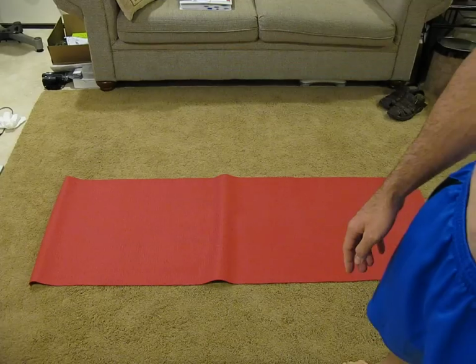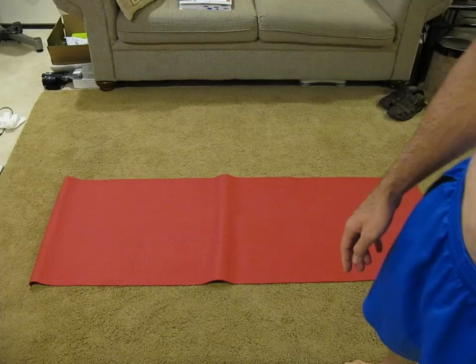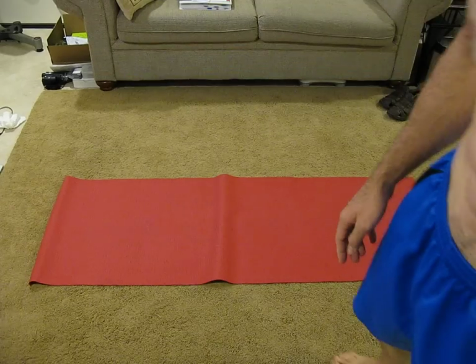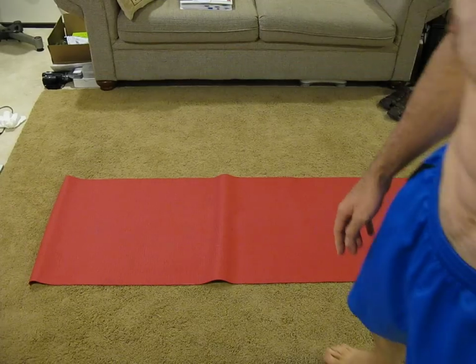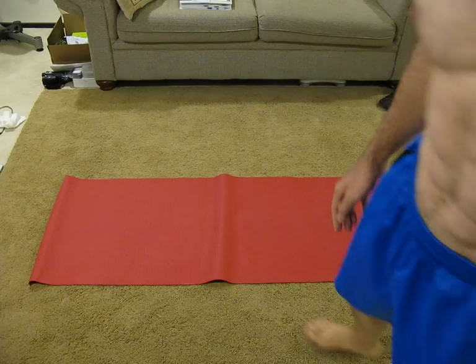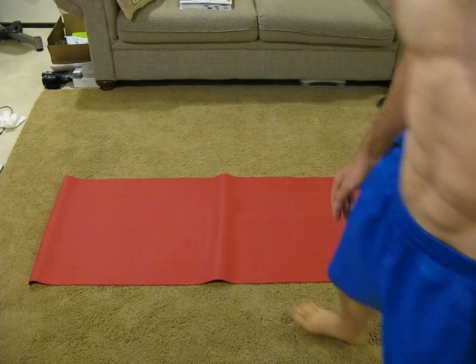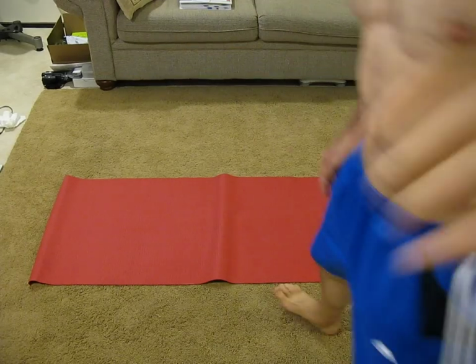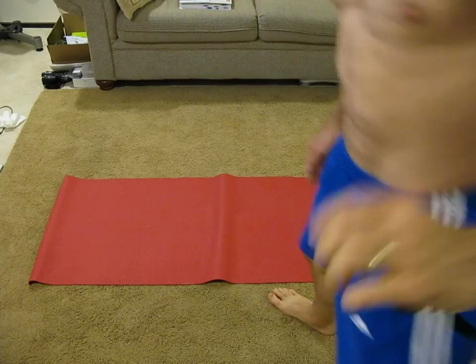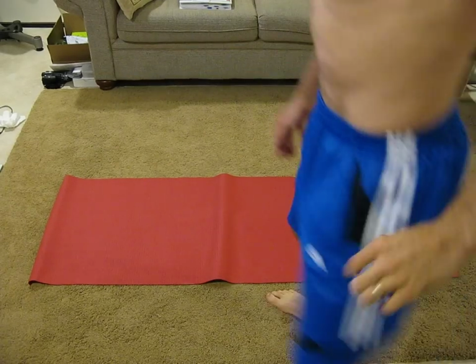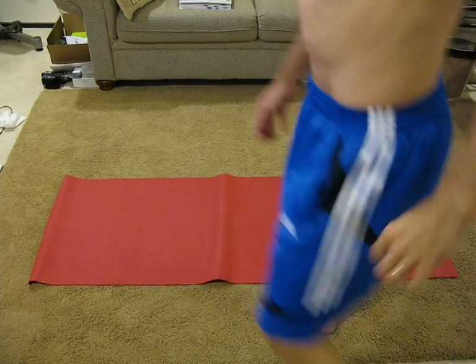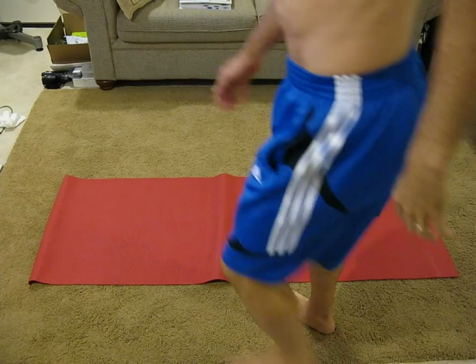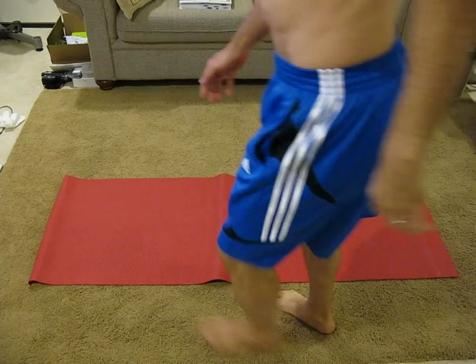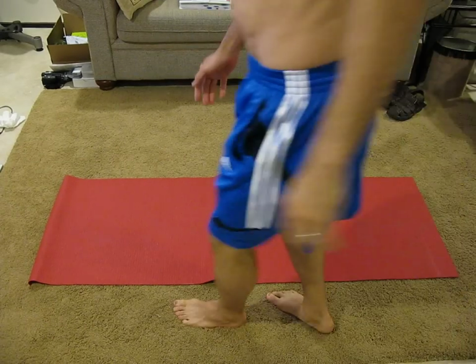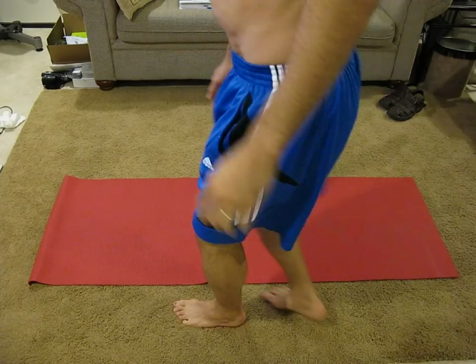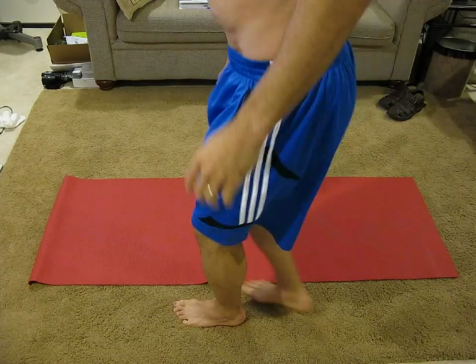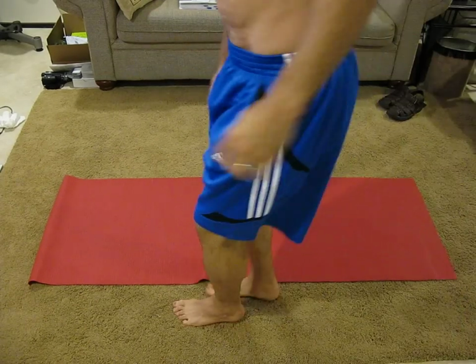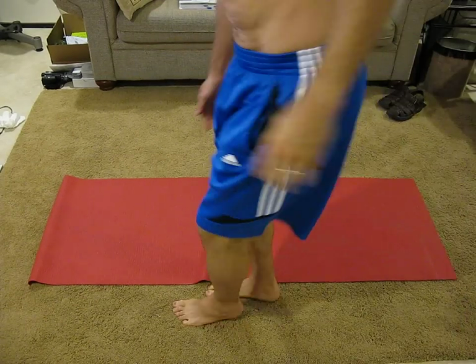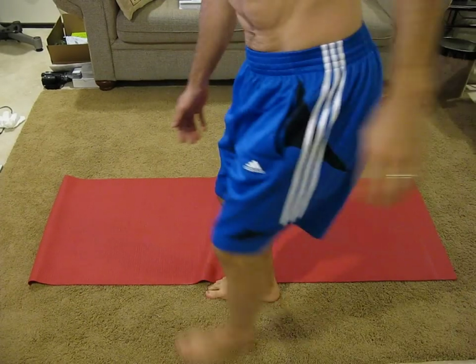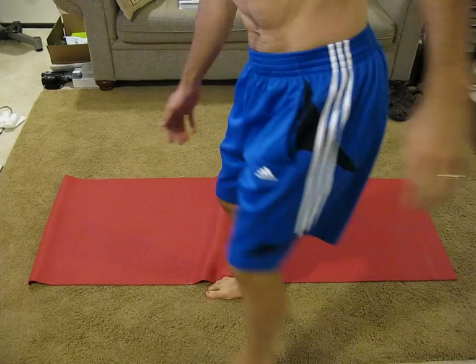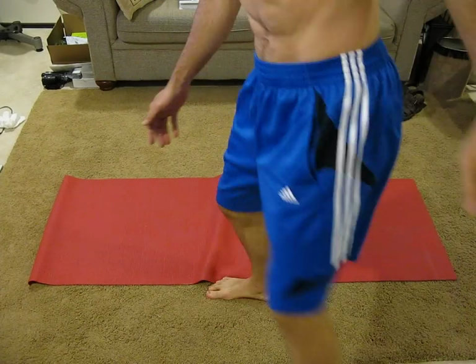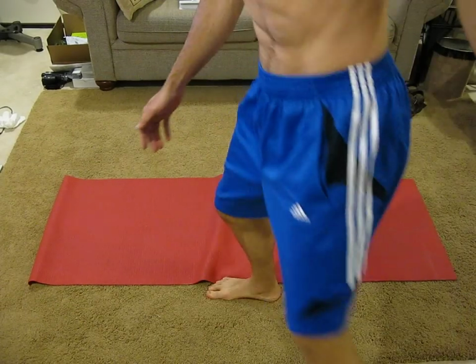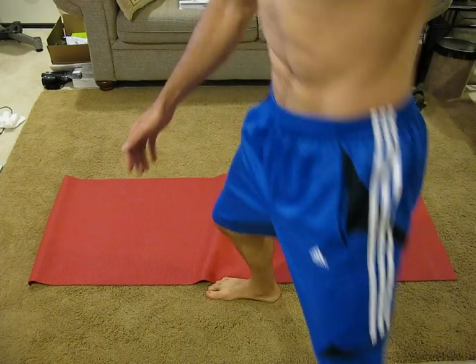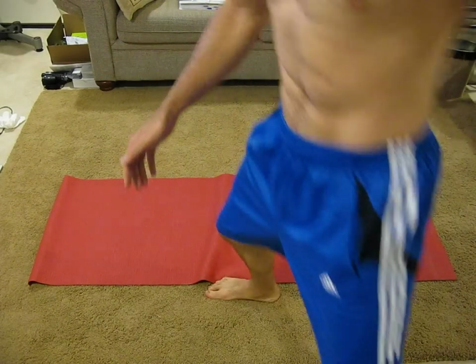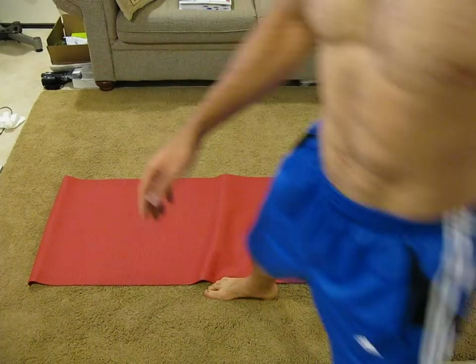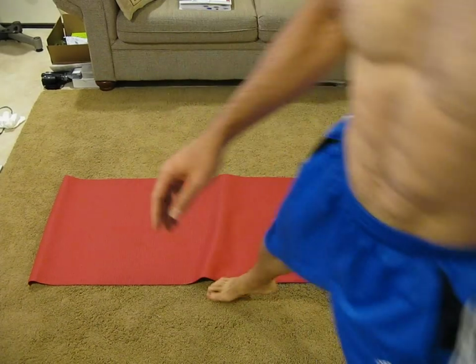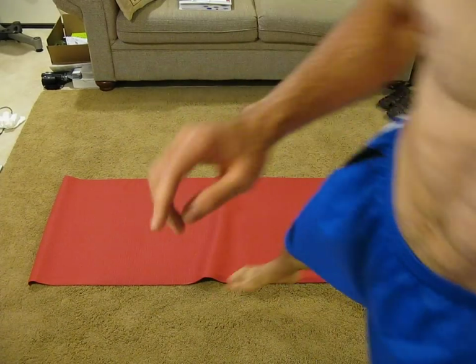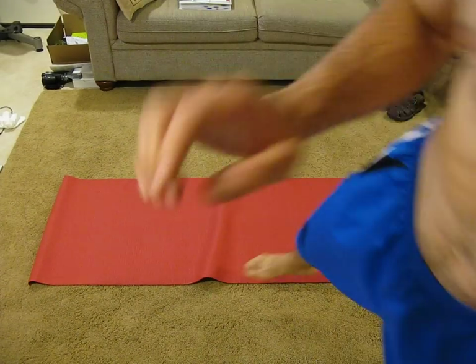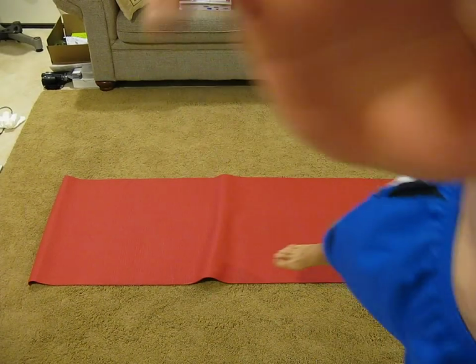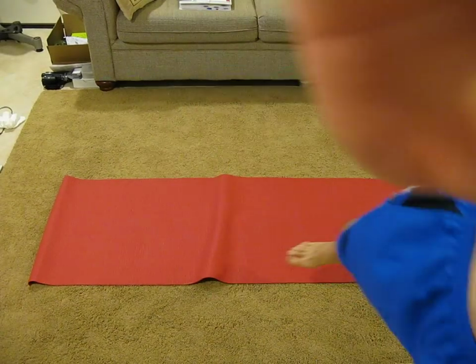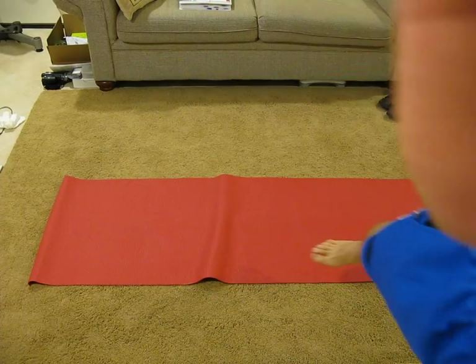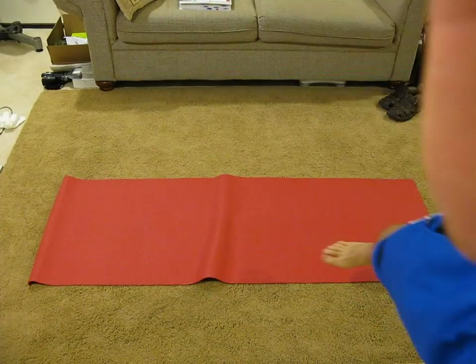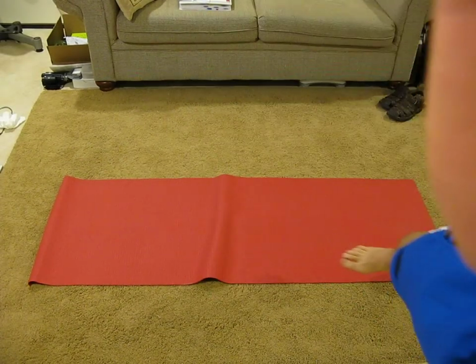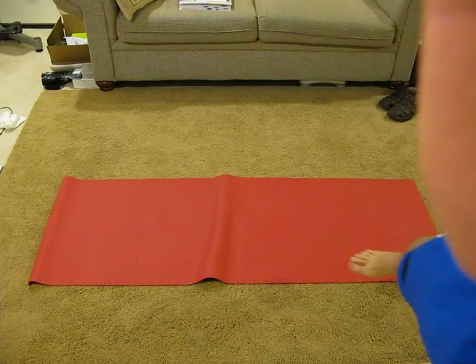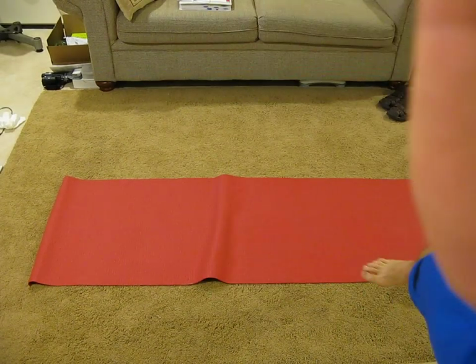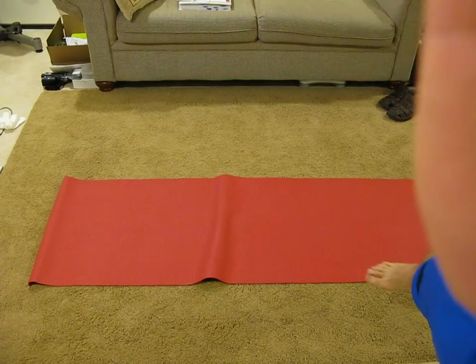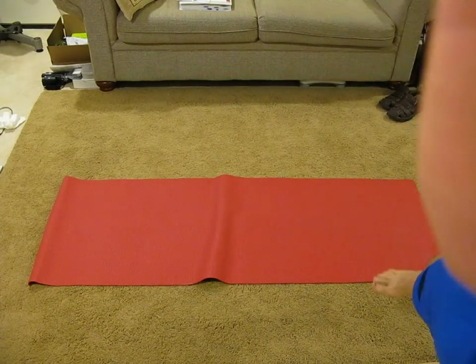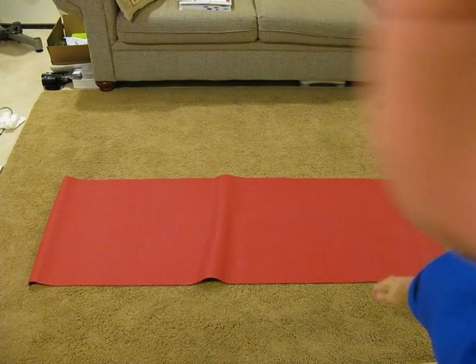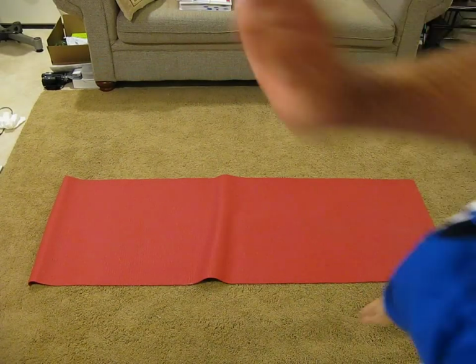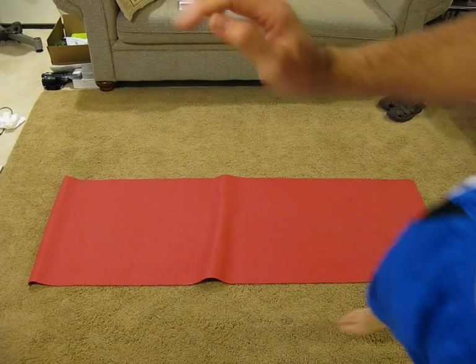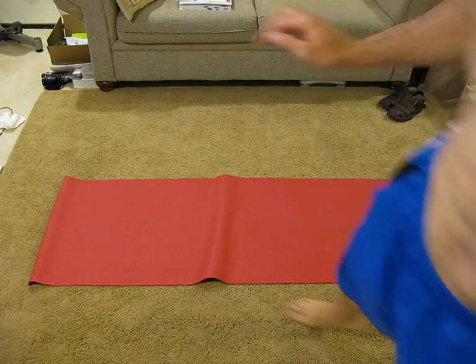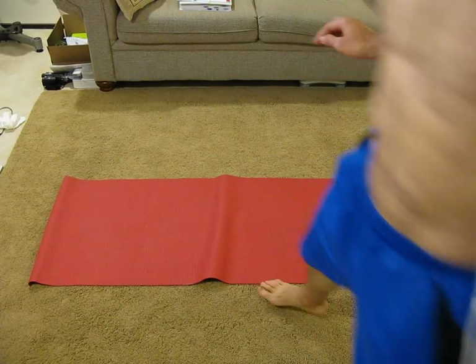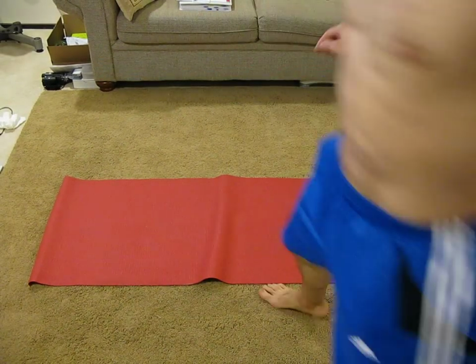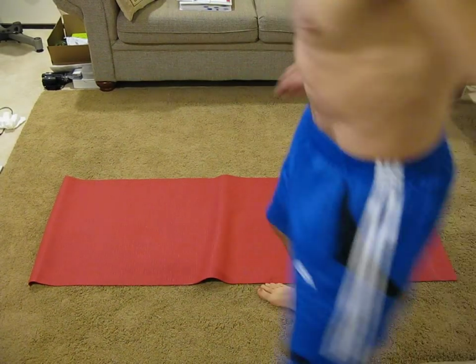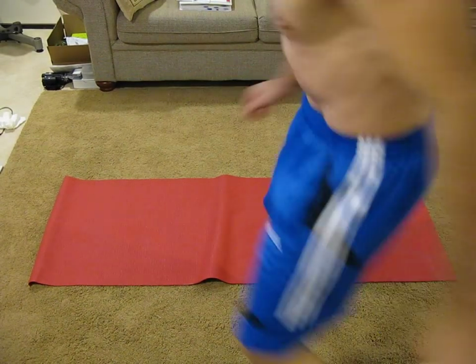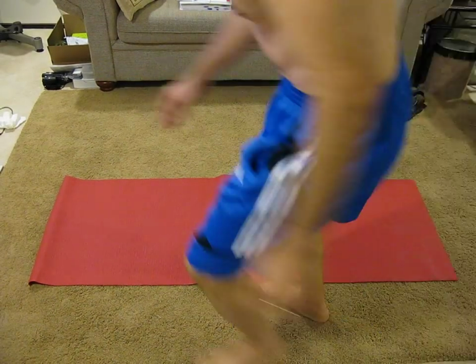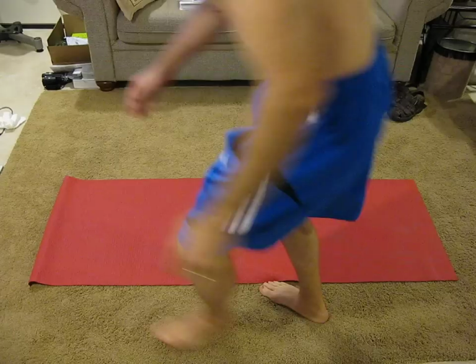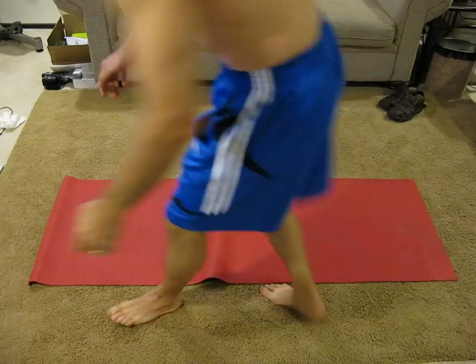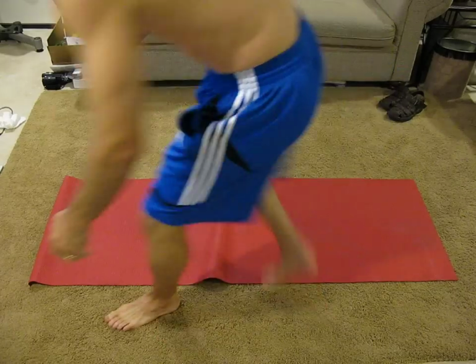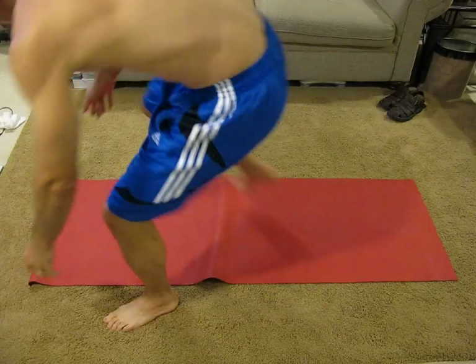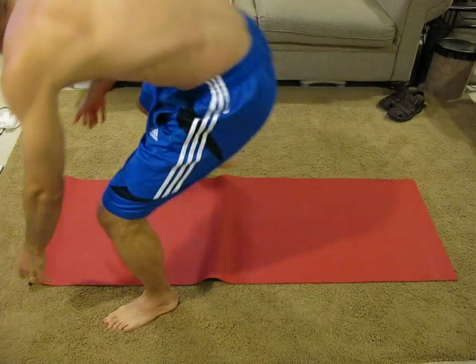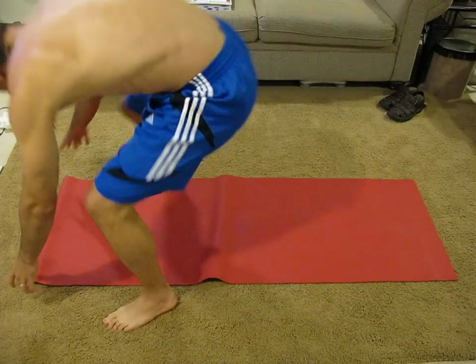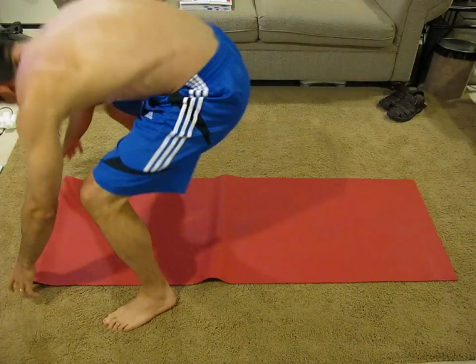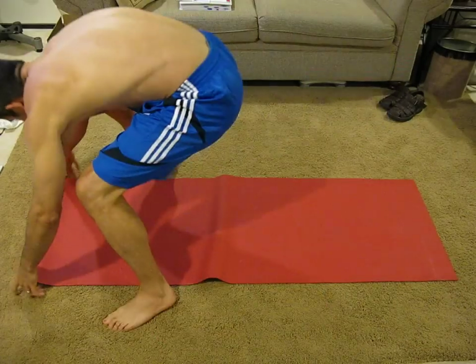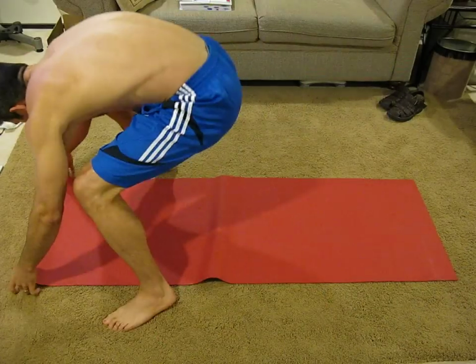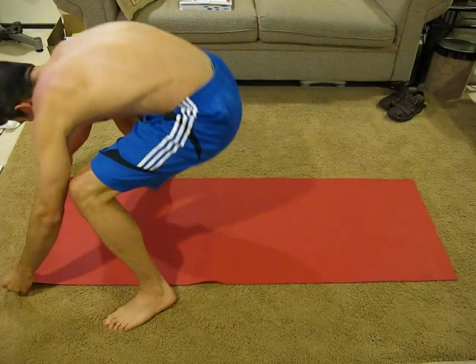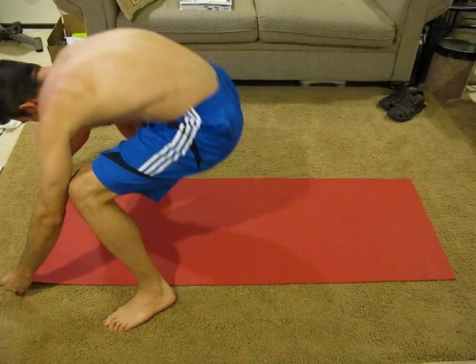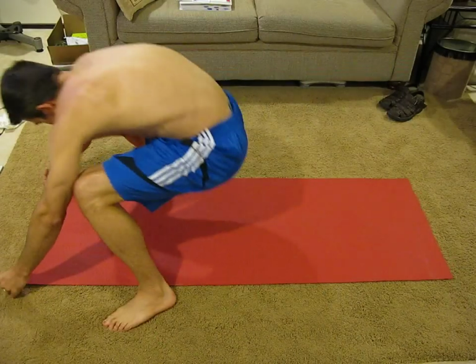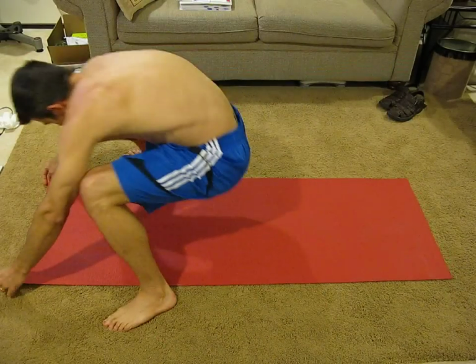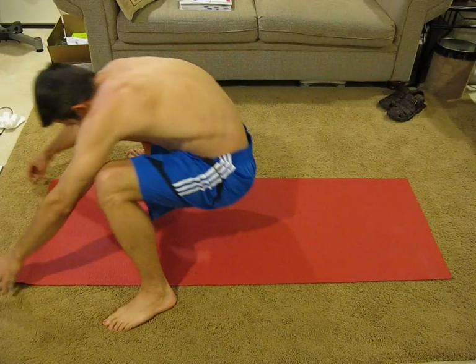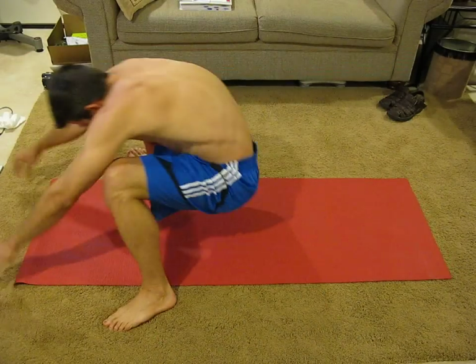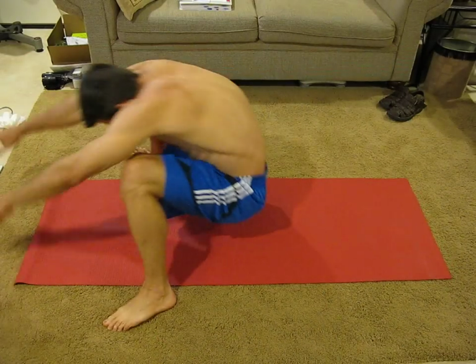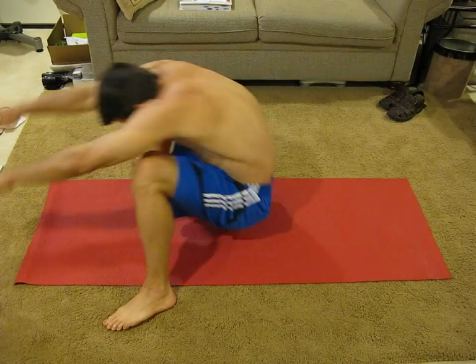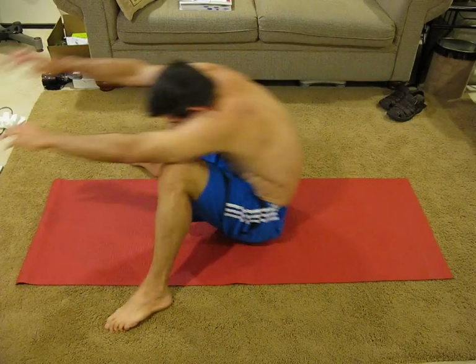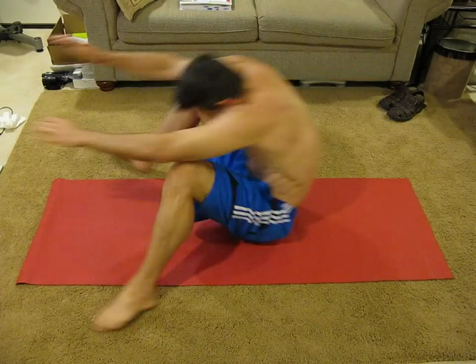Here we go. Arms are out. I want to see them spread. 5, 4, 3, 2, and breath open.